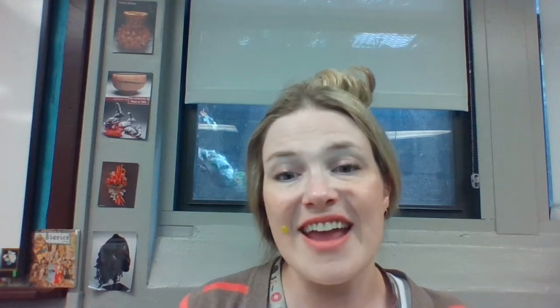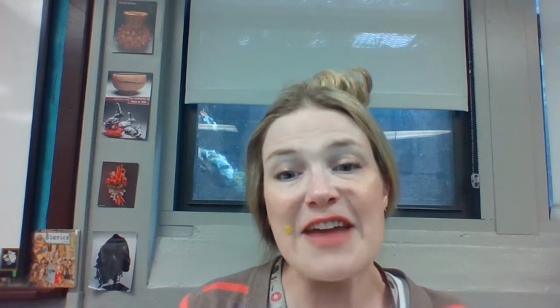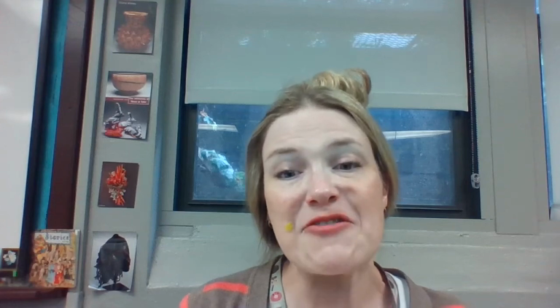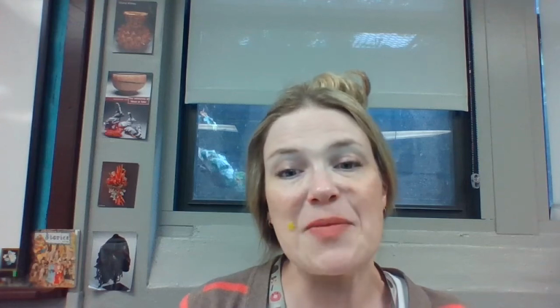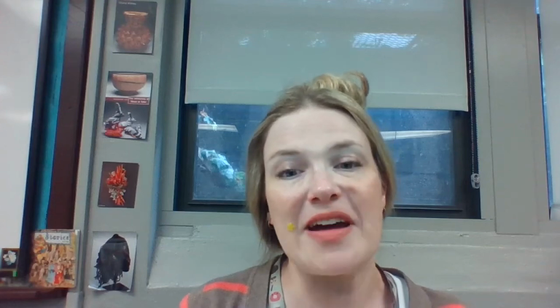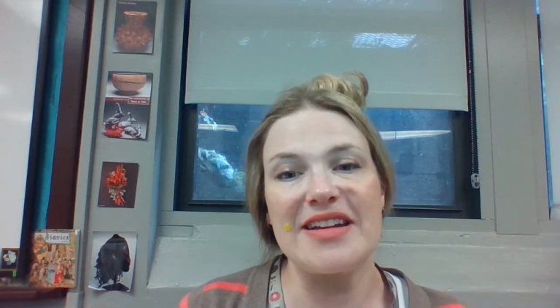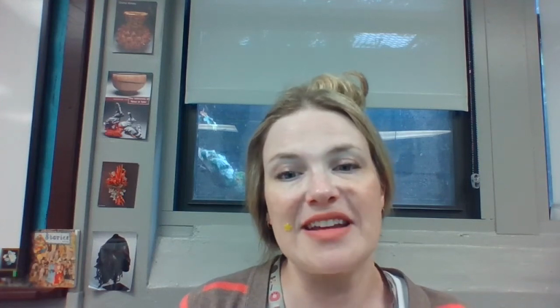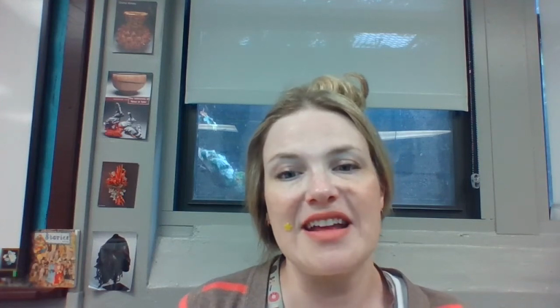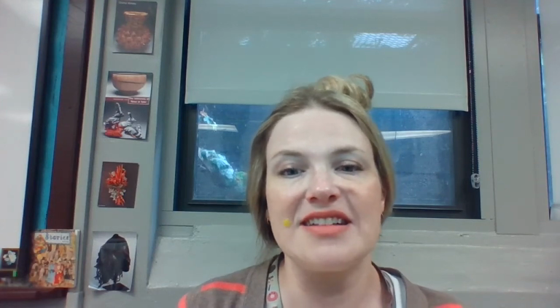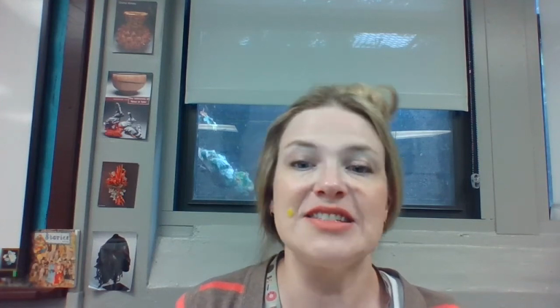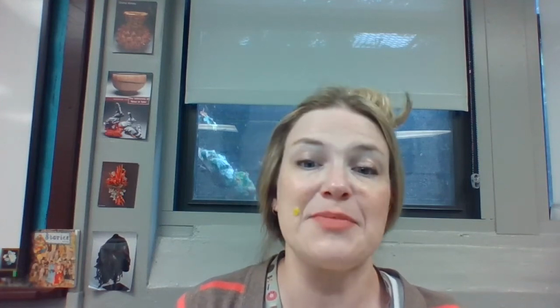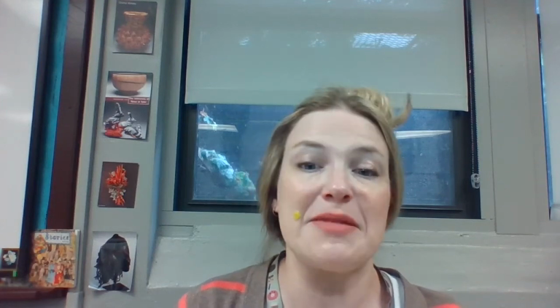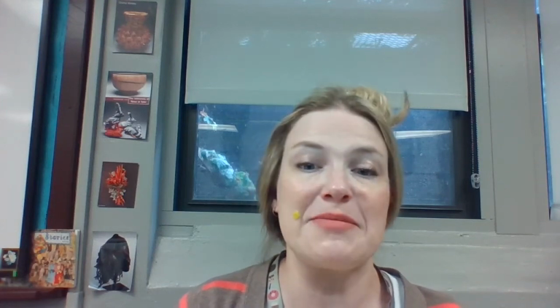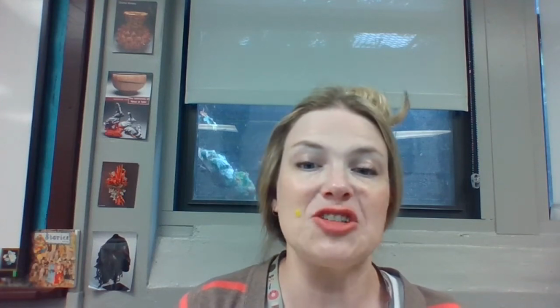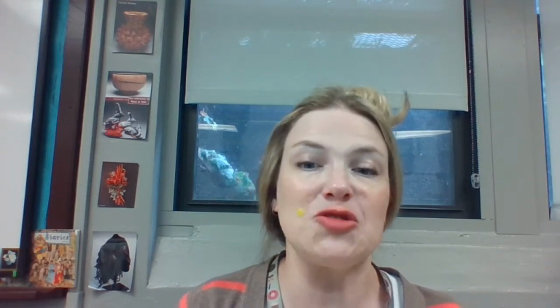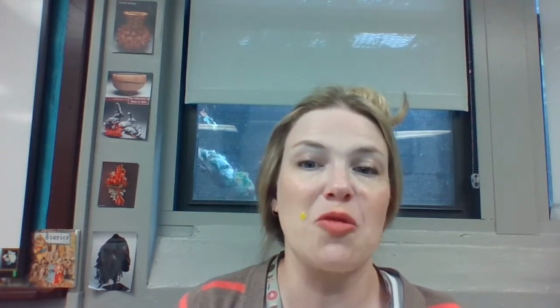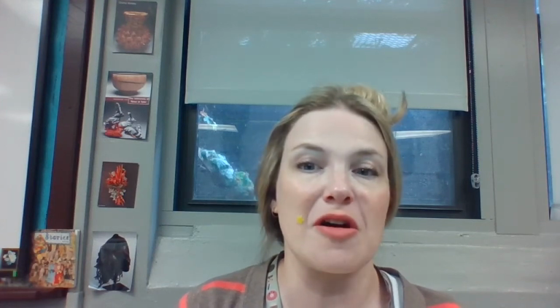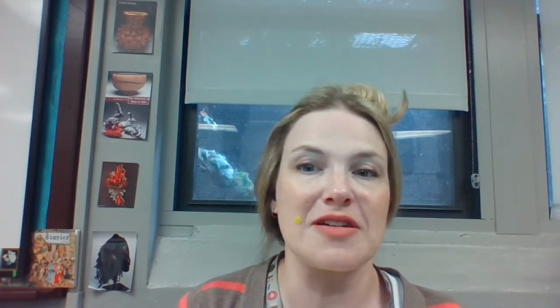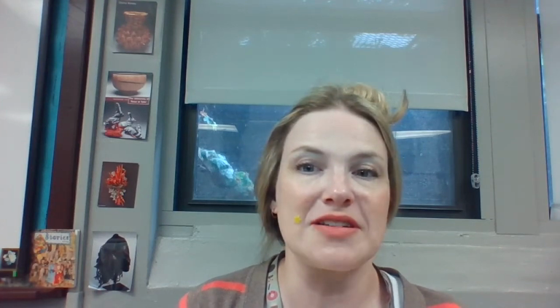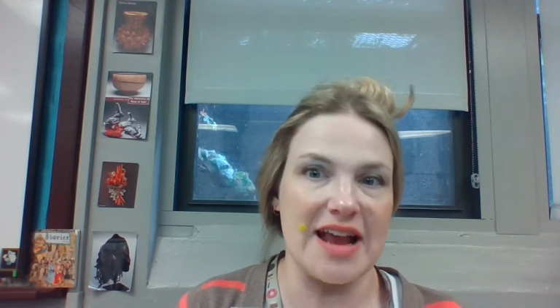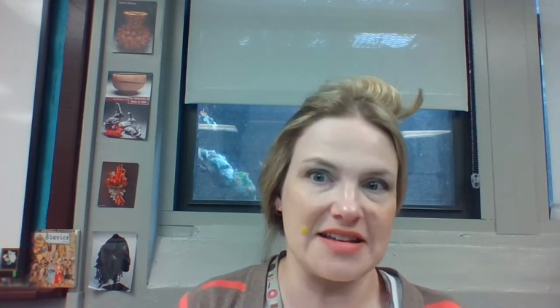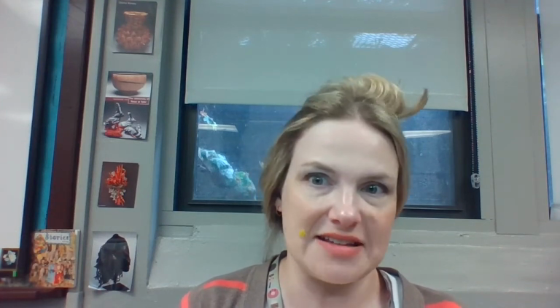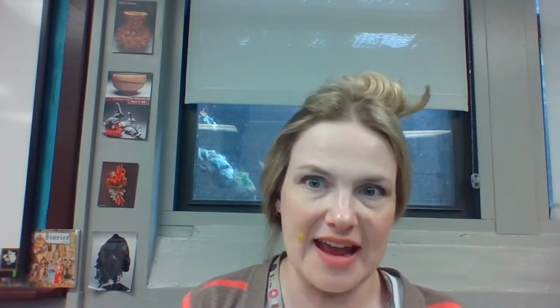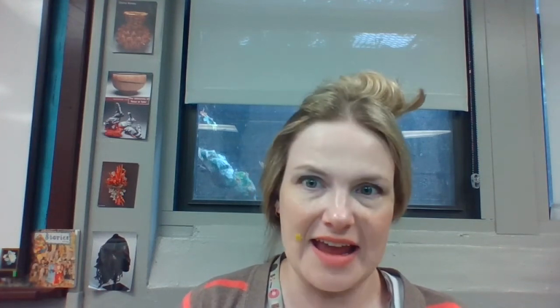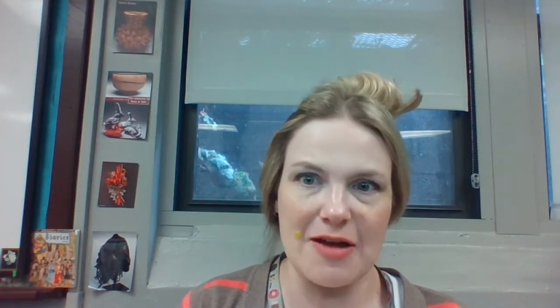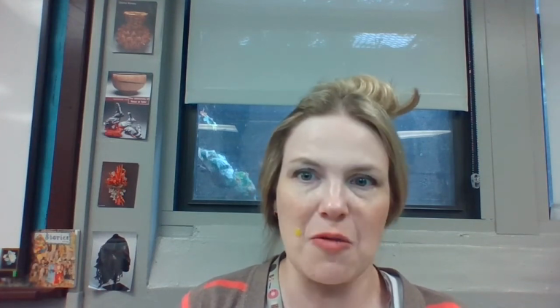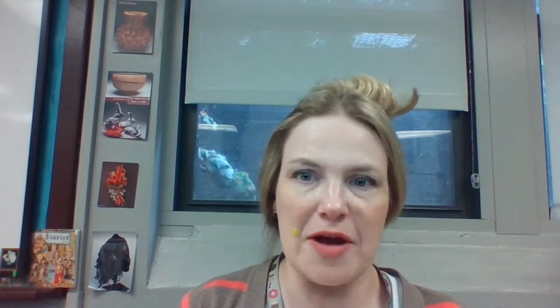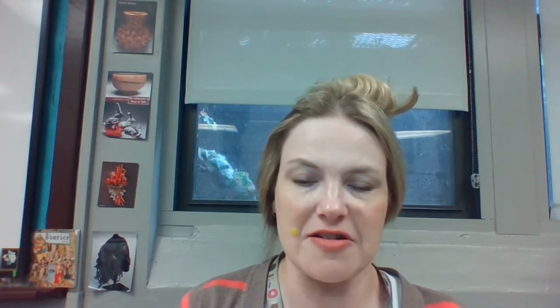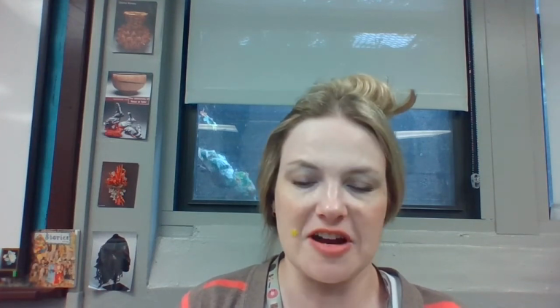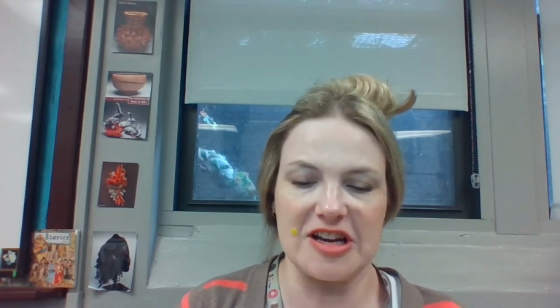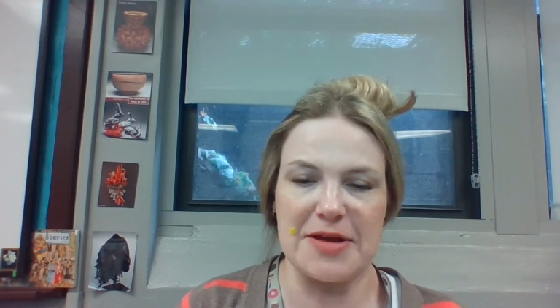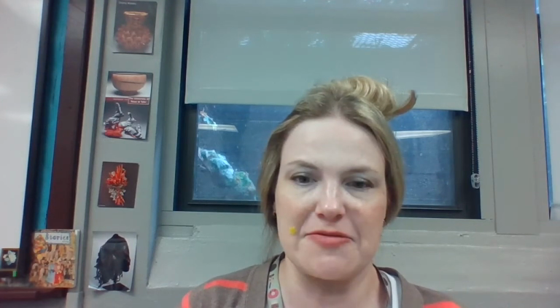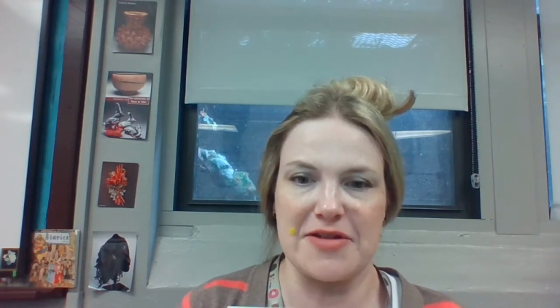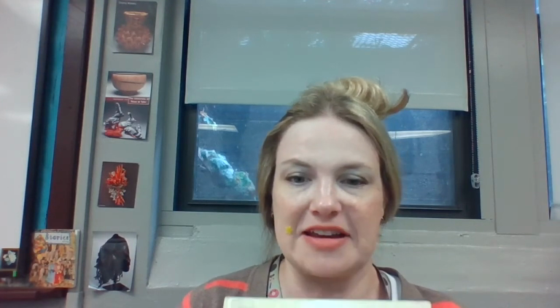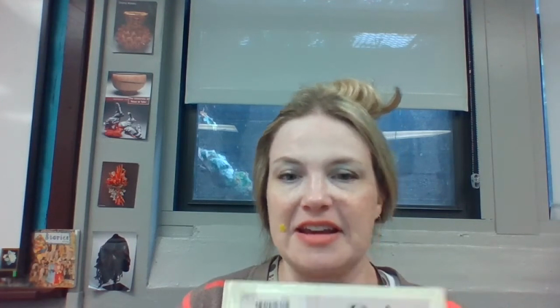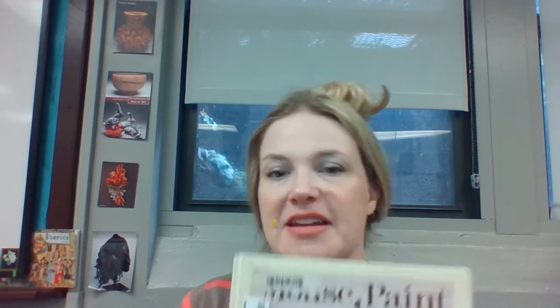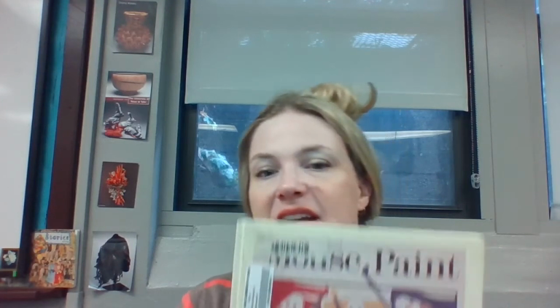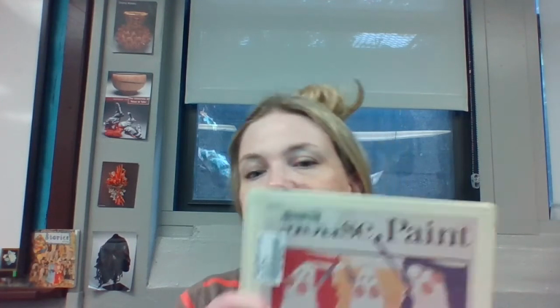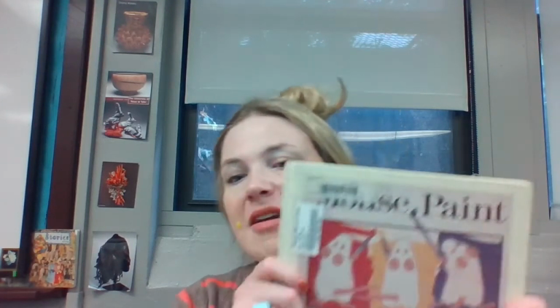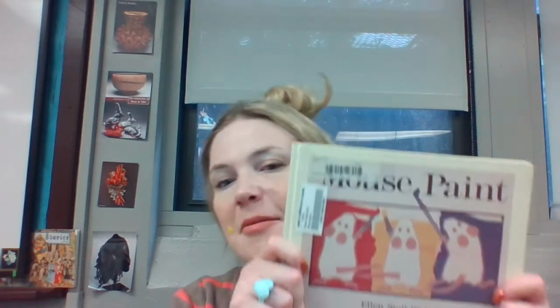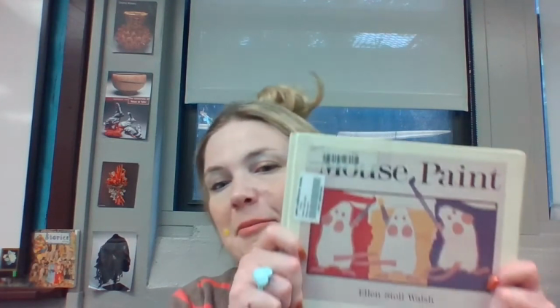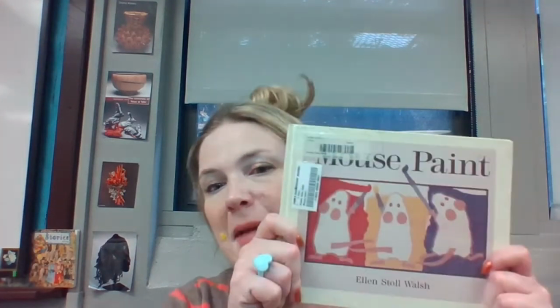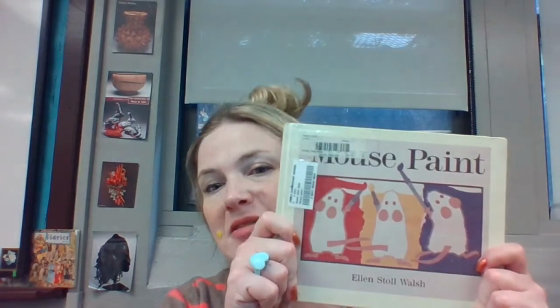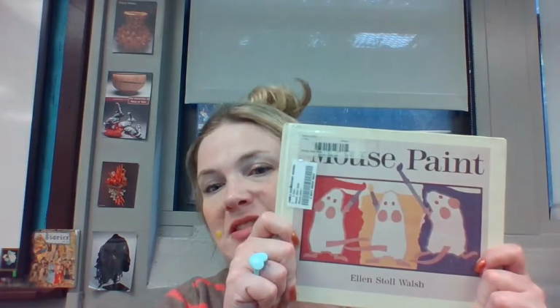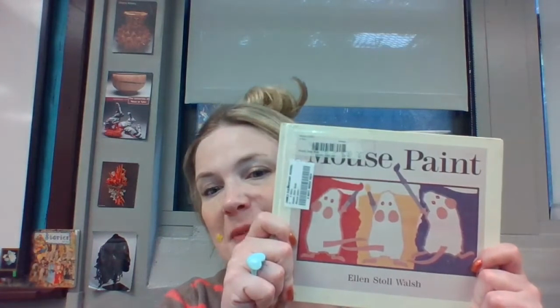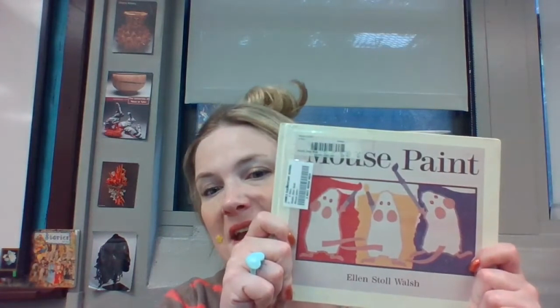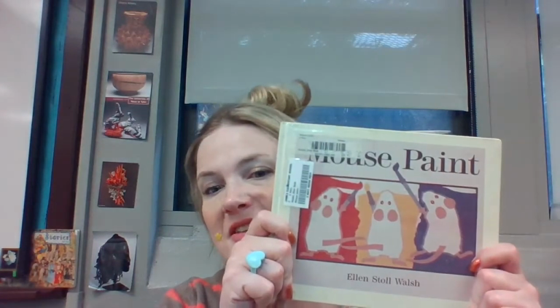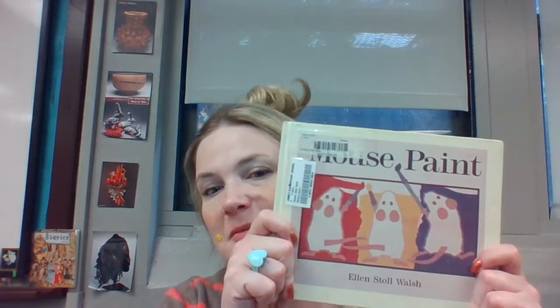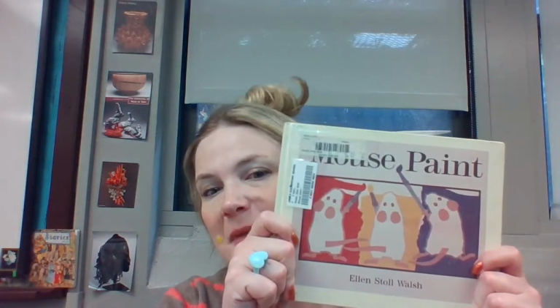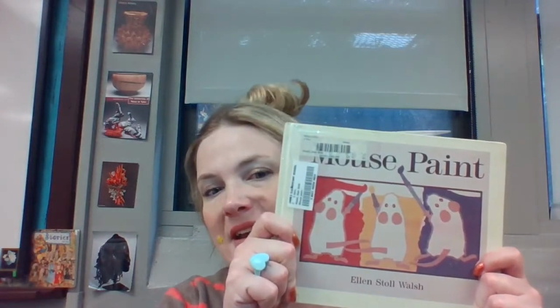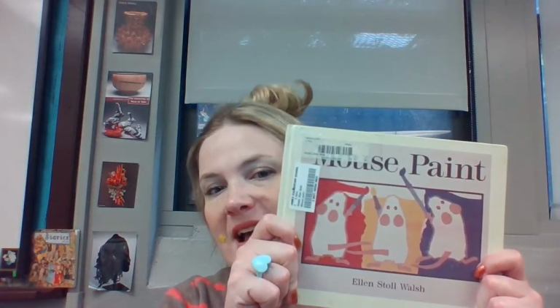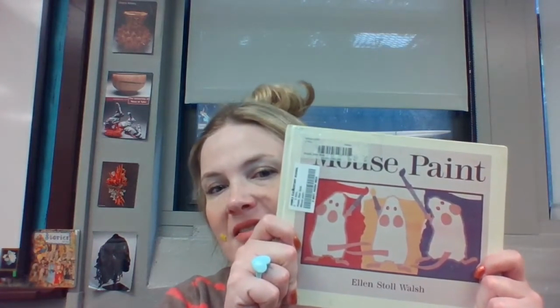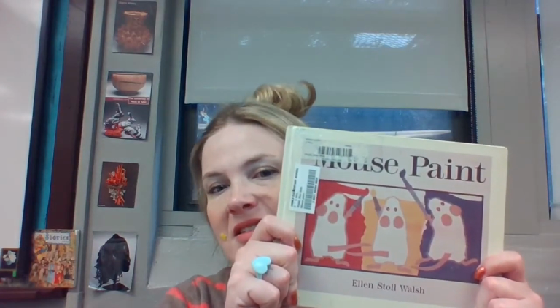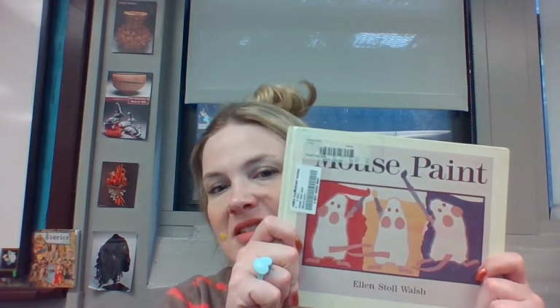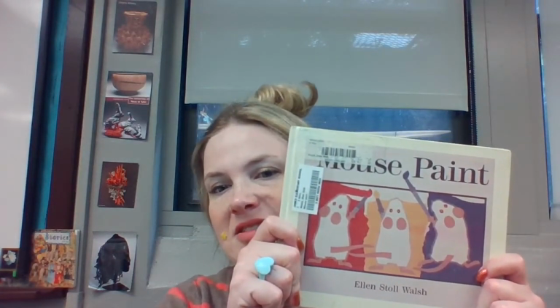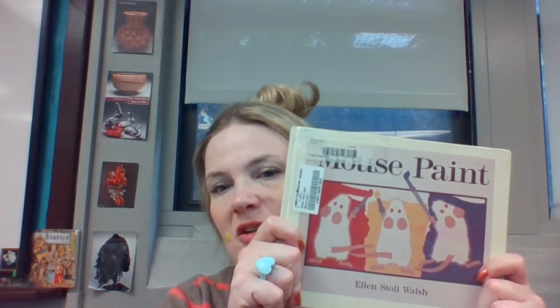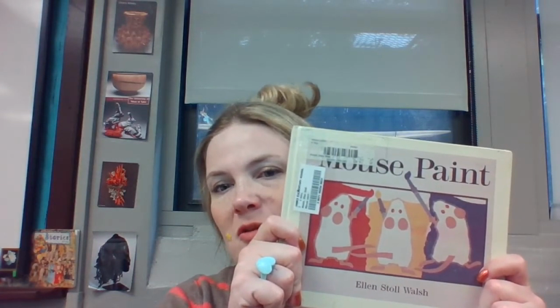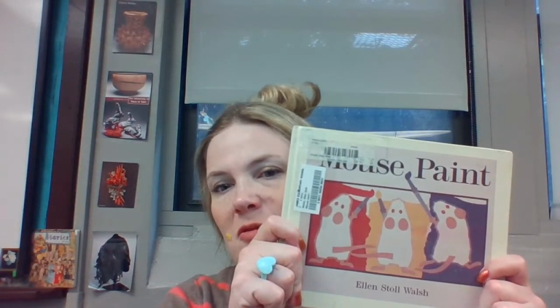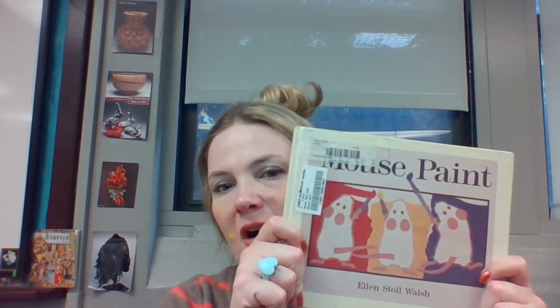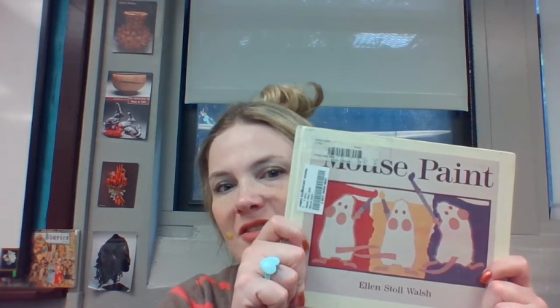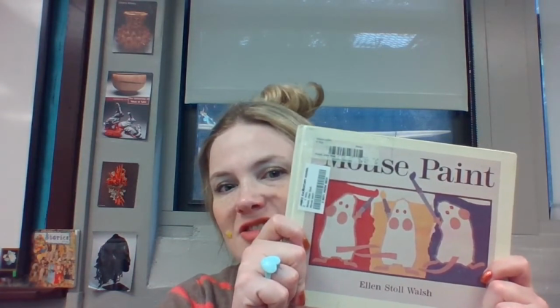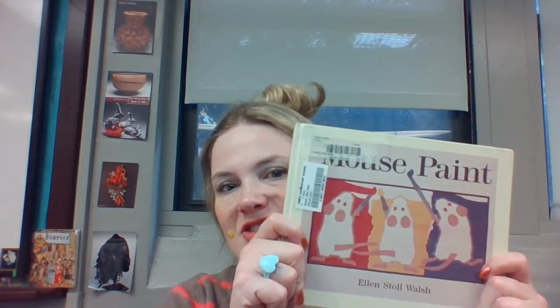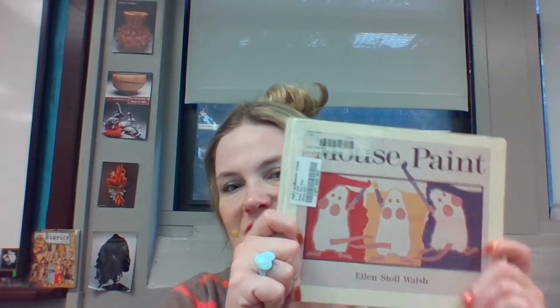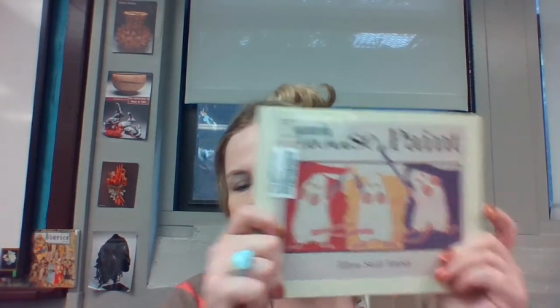Hey everybody, it's me Miss Schwarz, and today we are going to be reading Mouse Paint by Ellen Stoll Walsh.